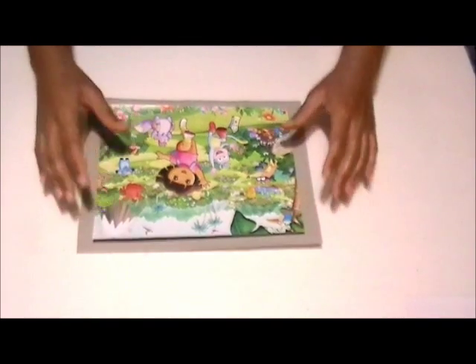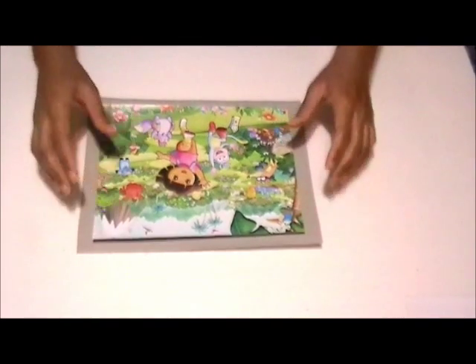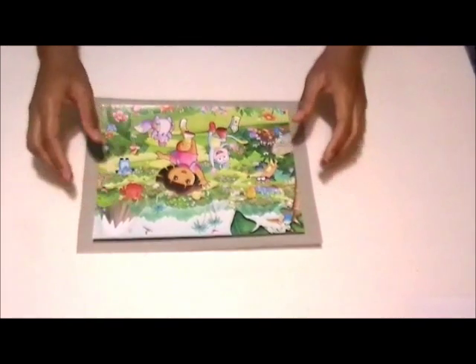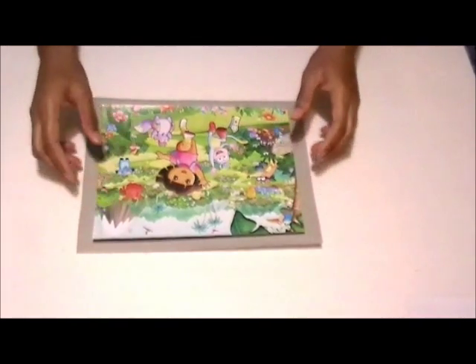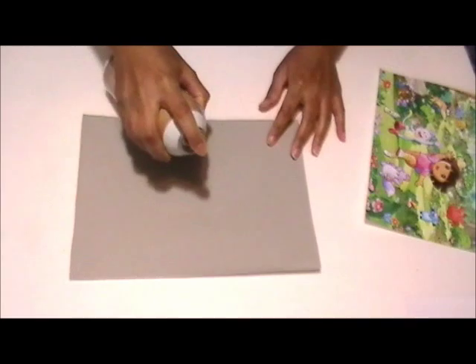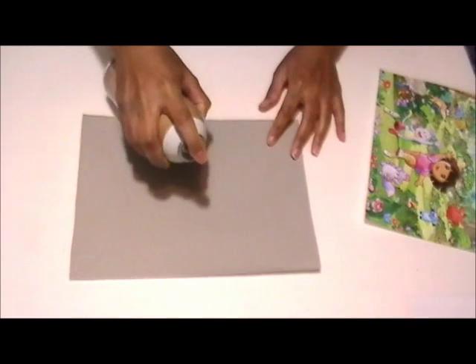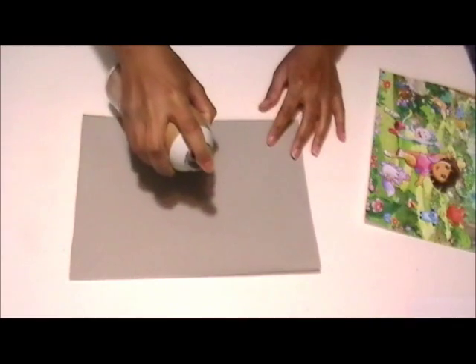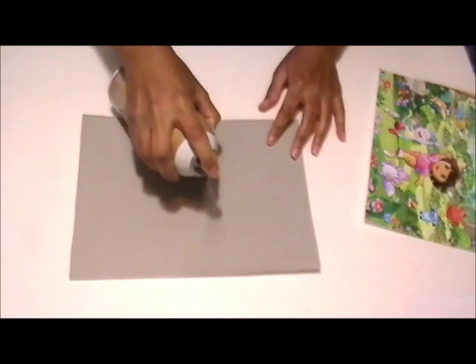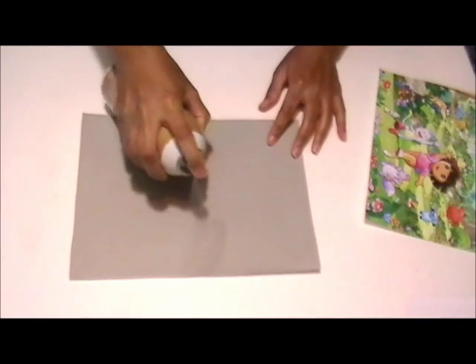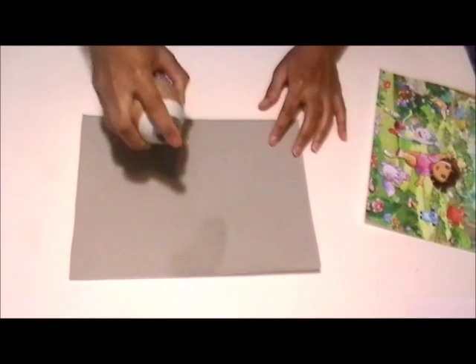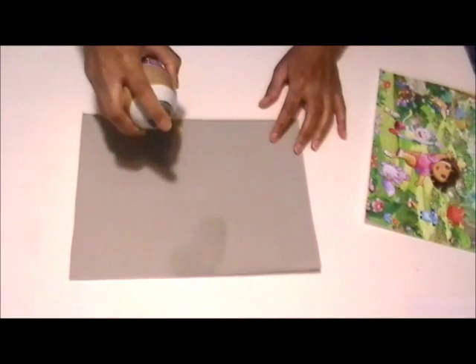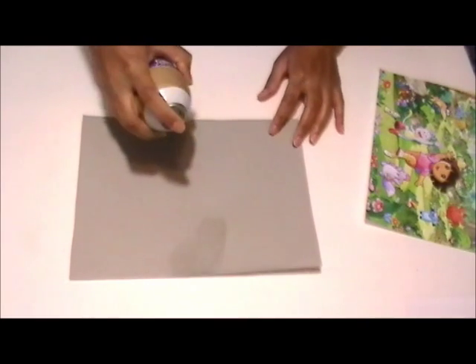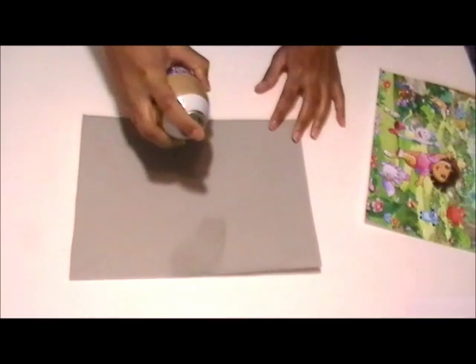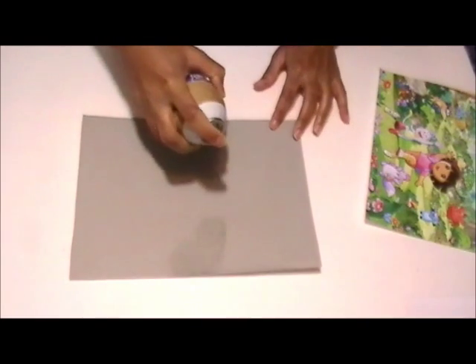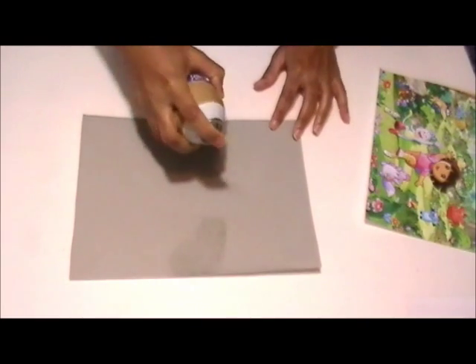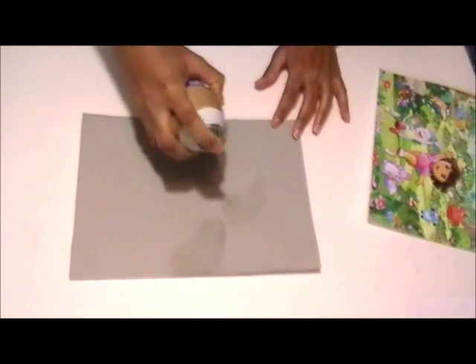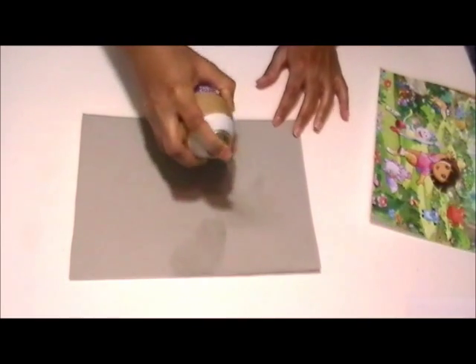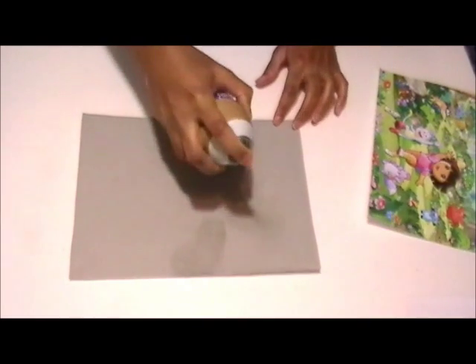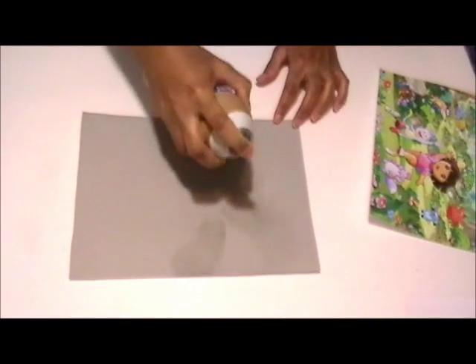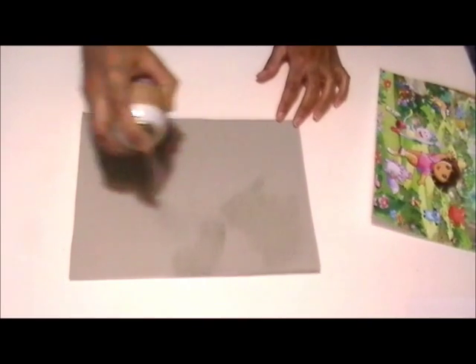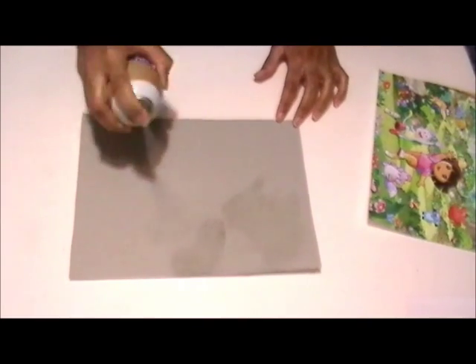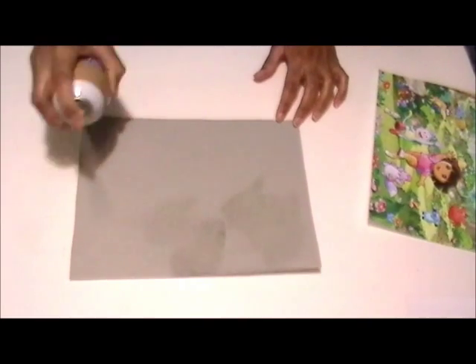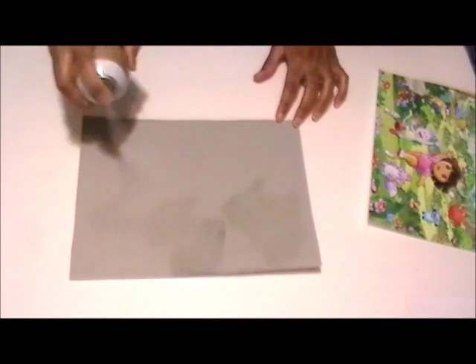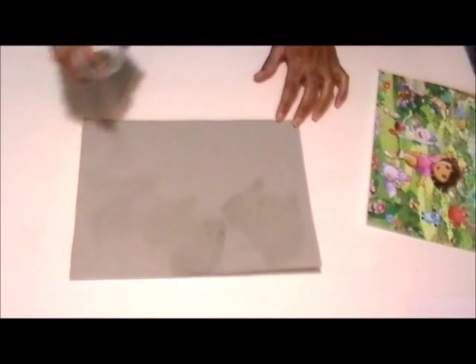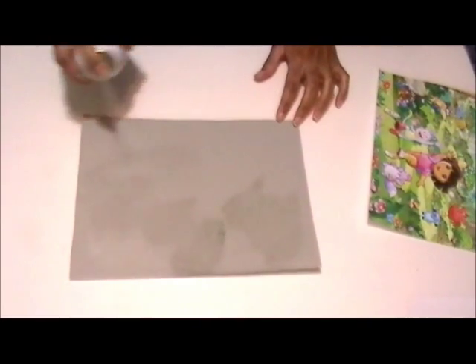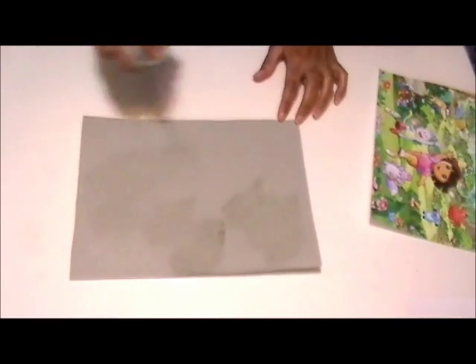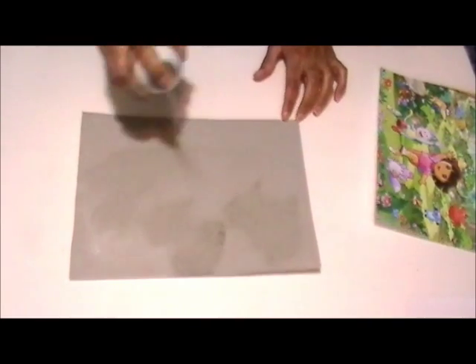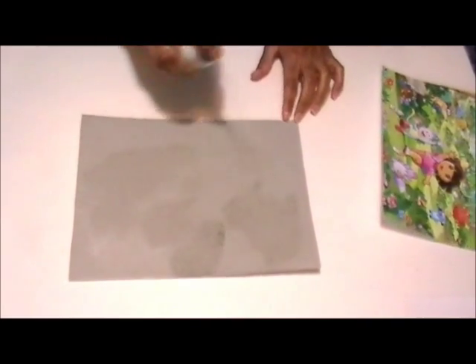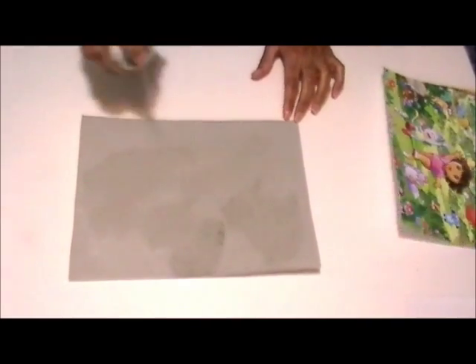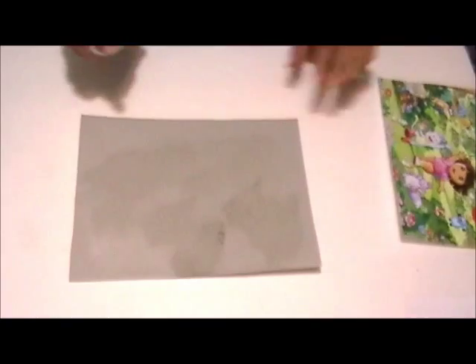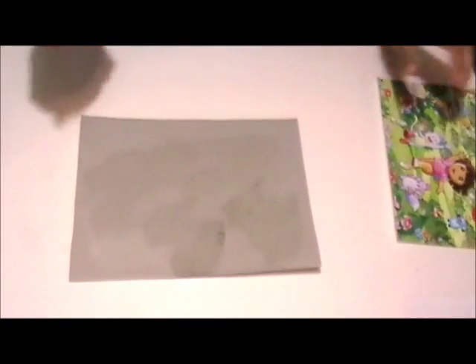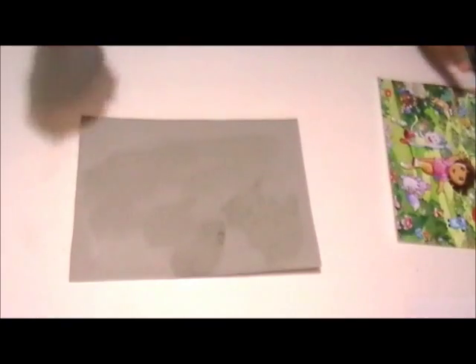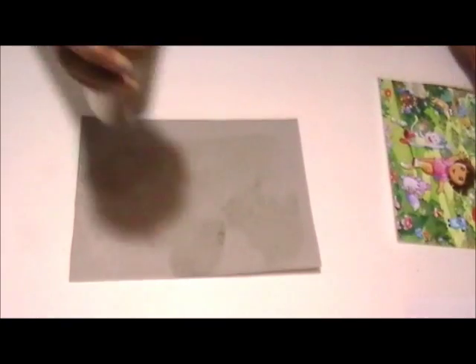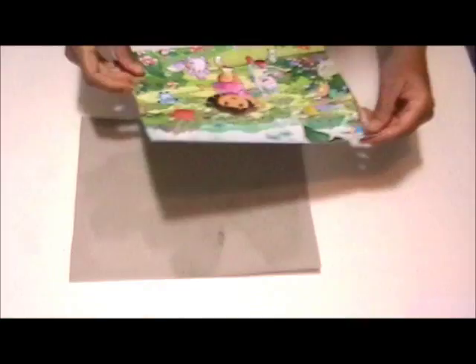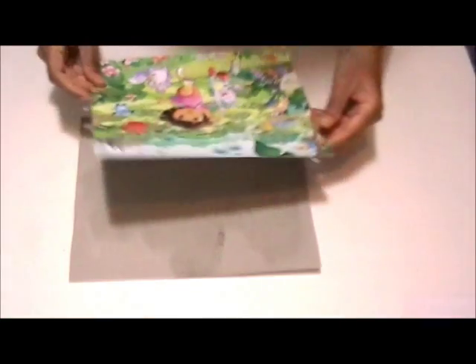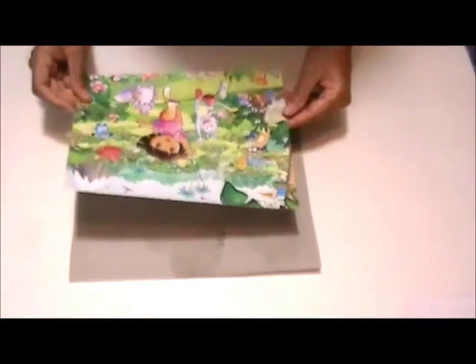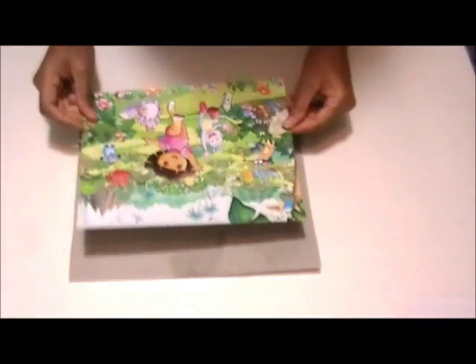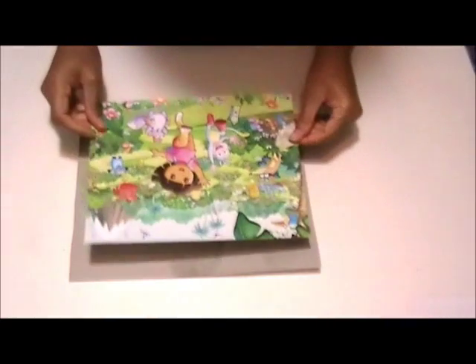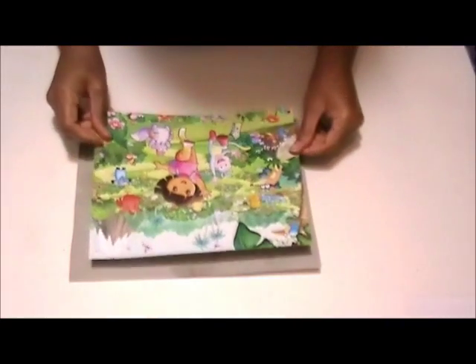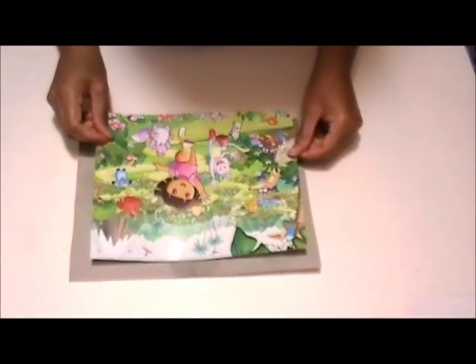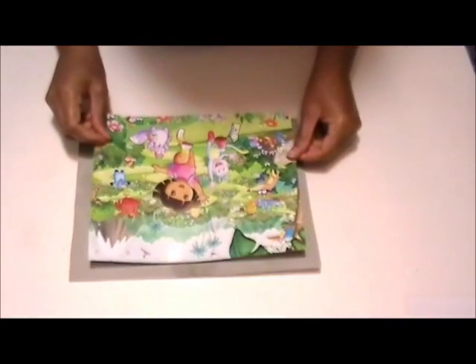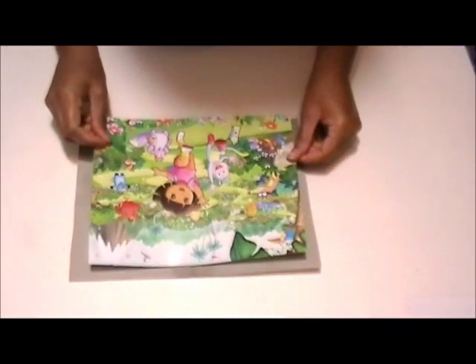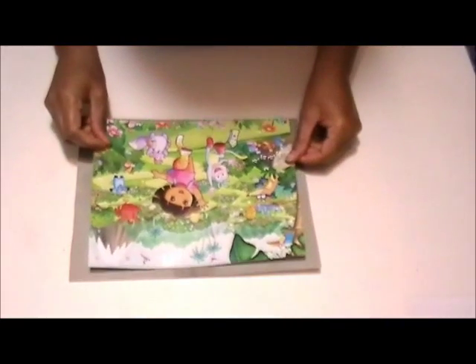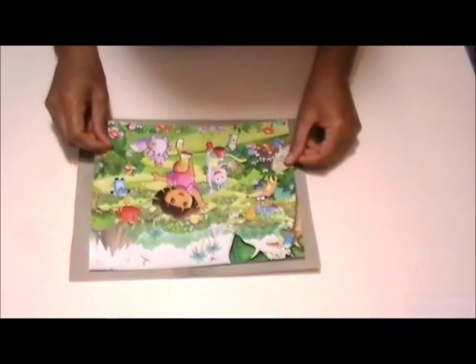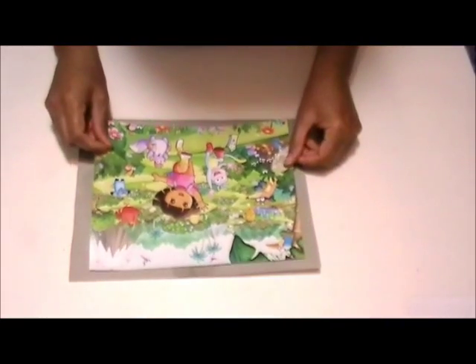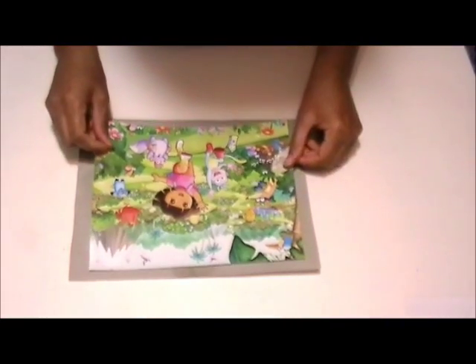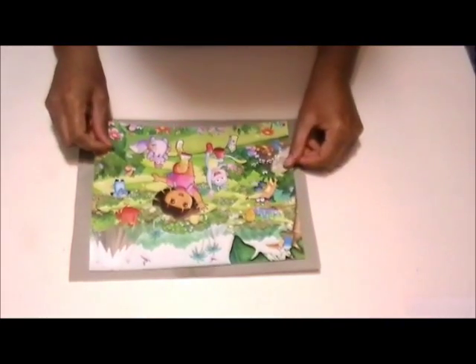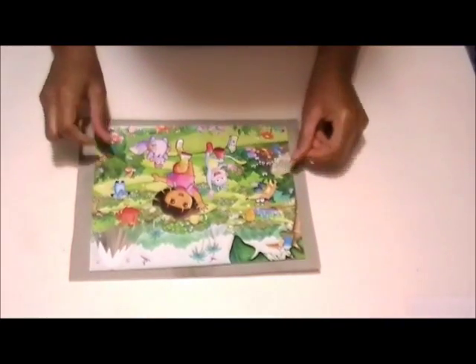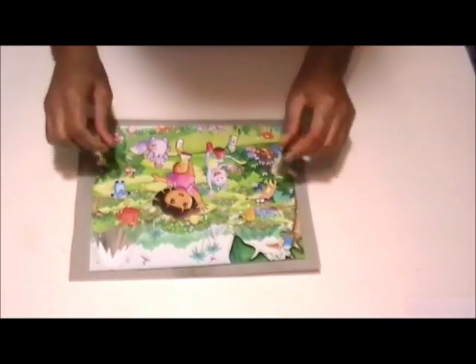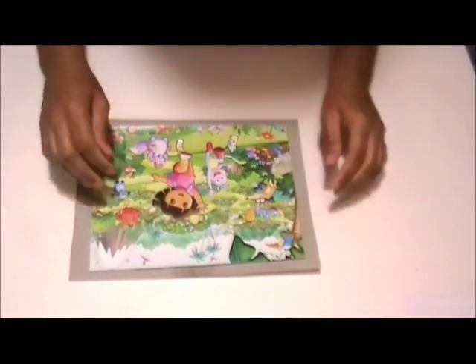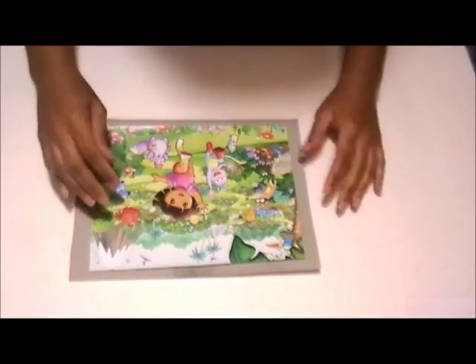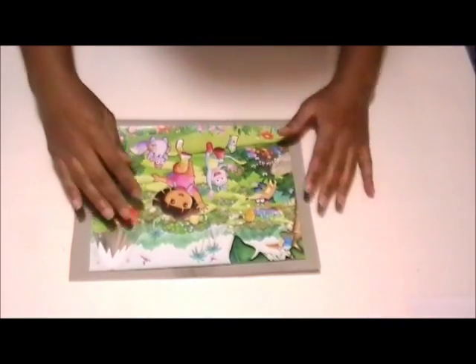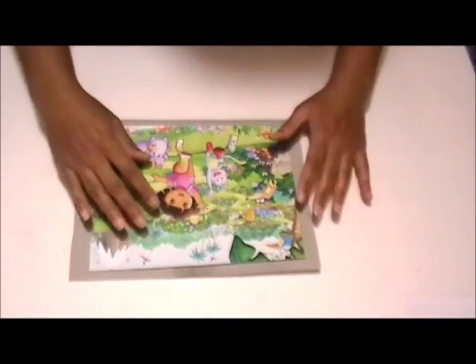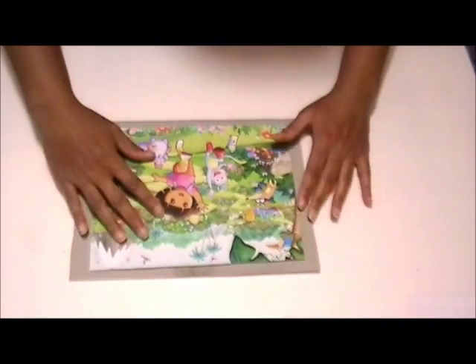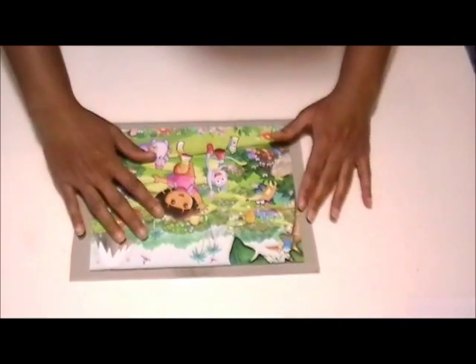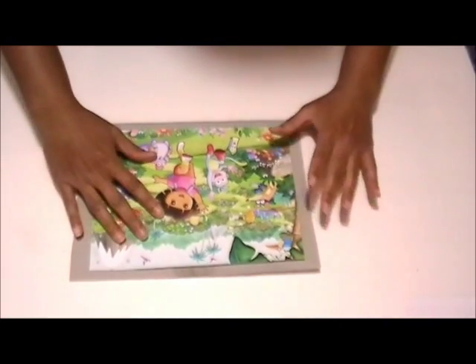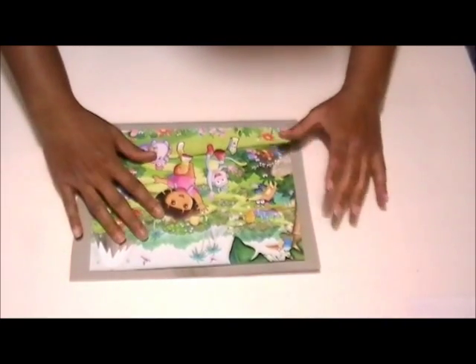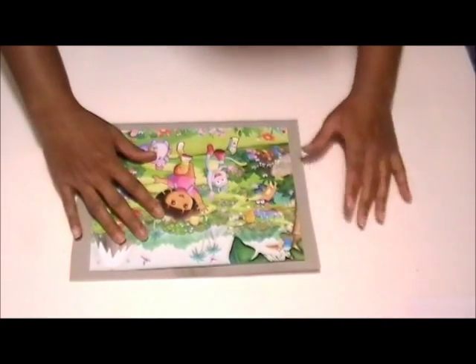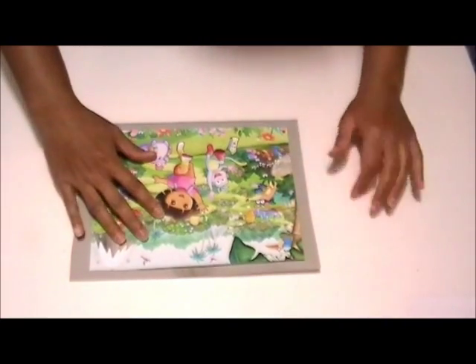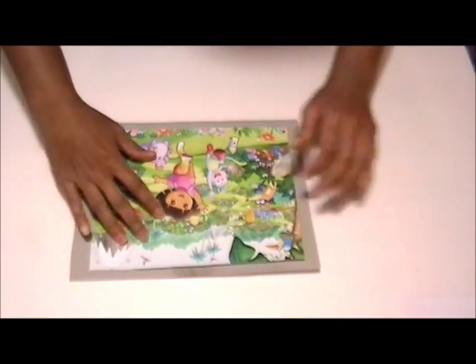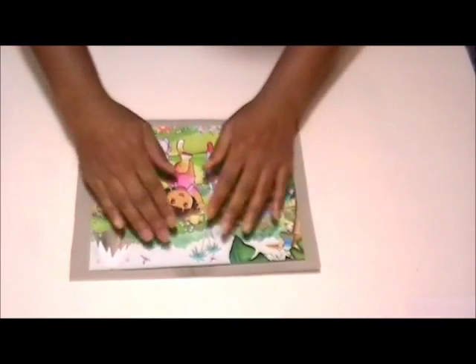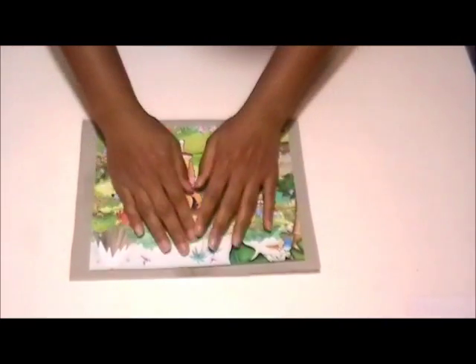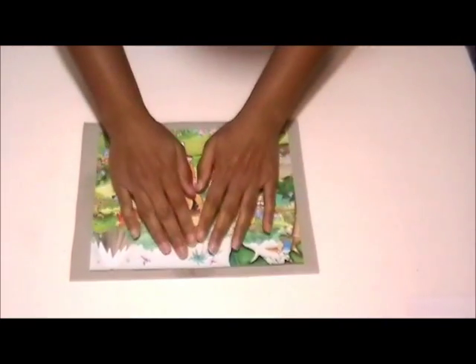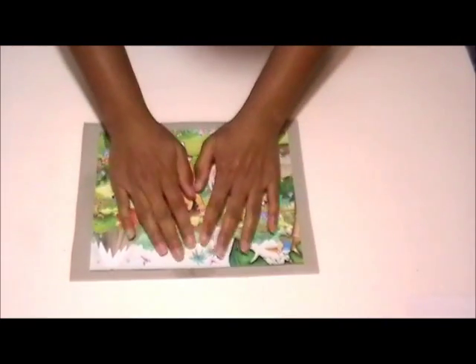Next you want to glue the image onto a thin piece of cardboard. I'm actually using a shirt gift box.